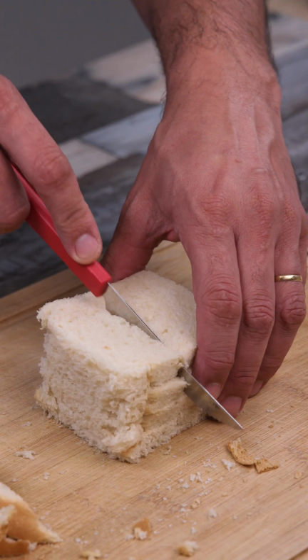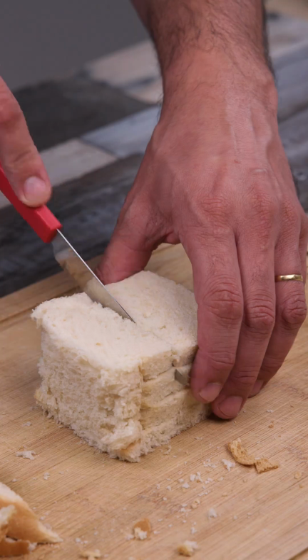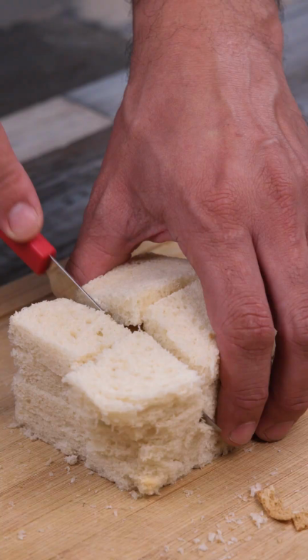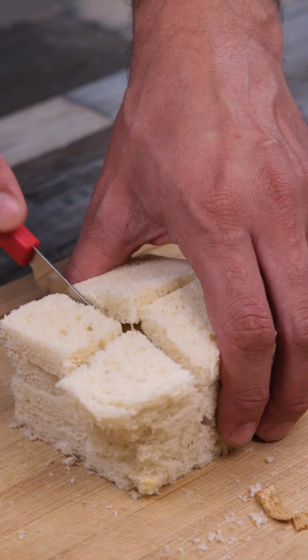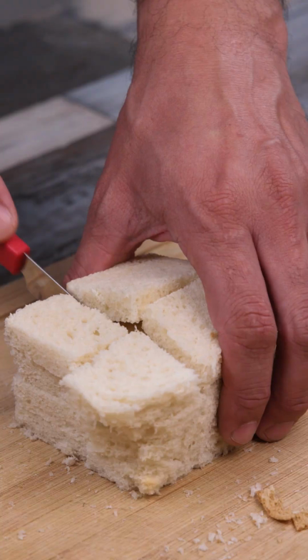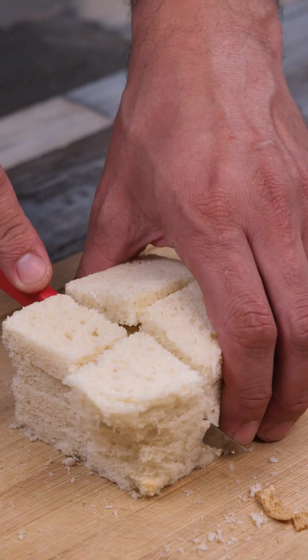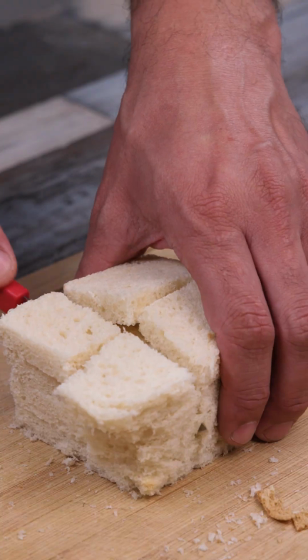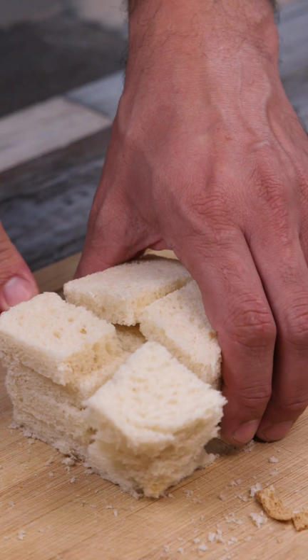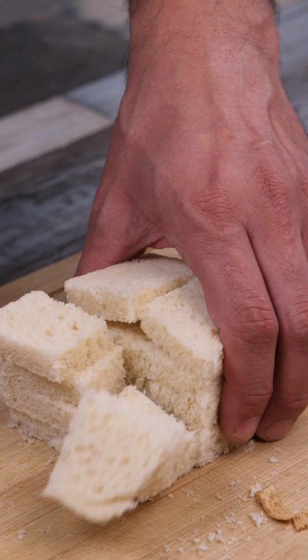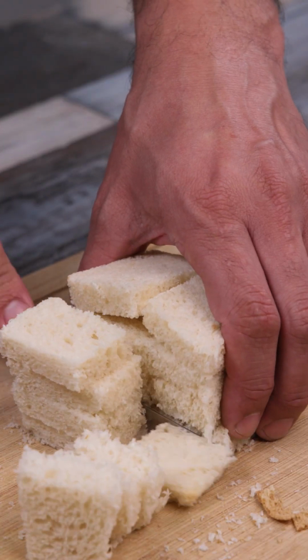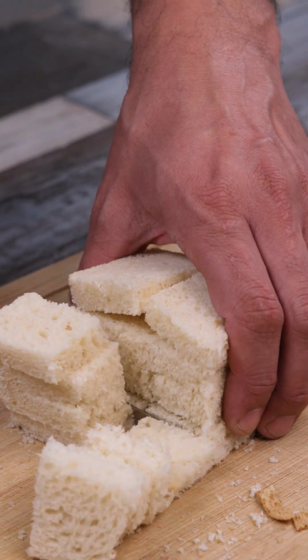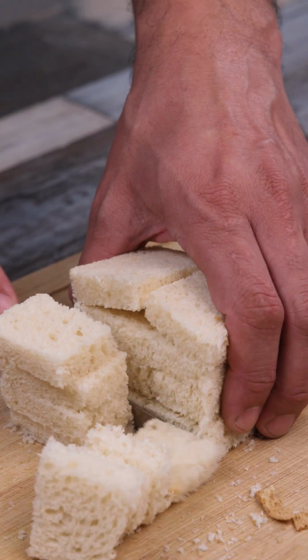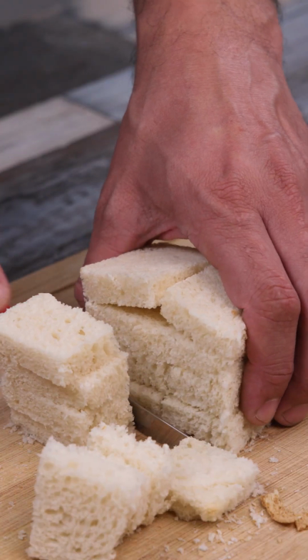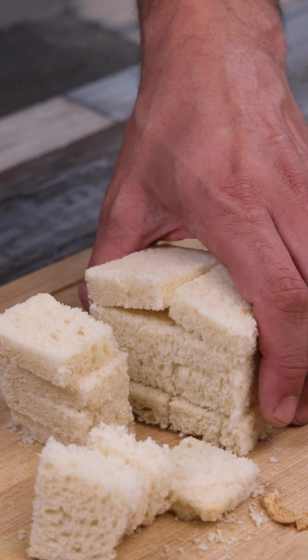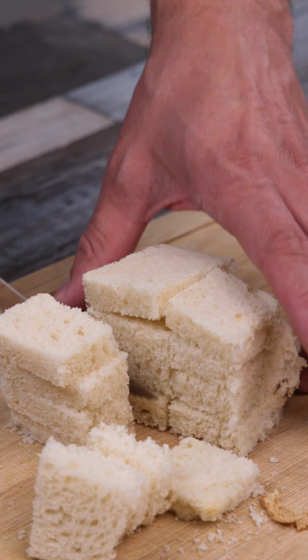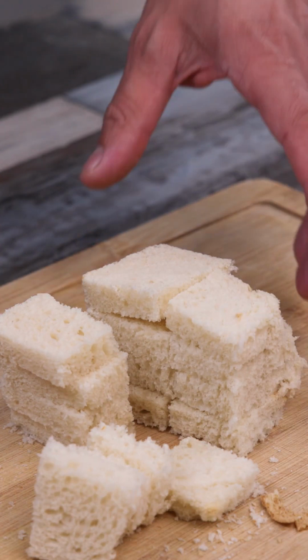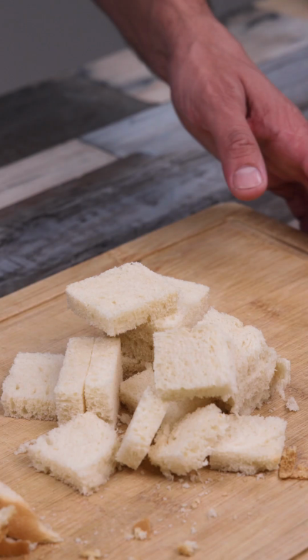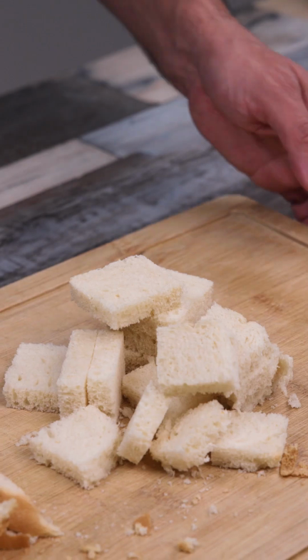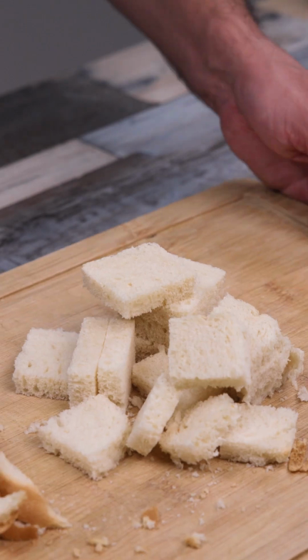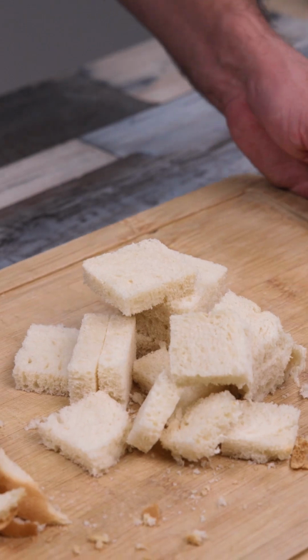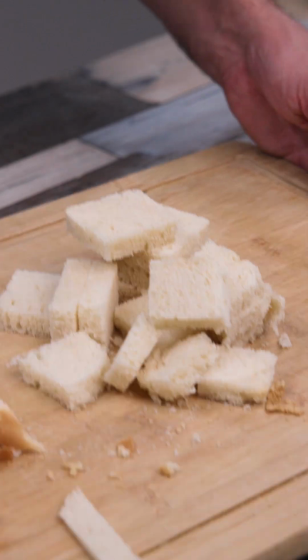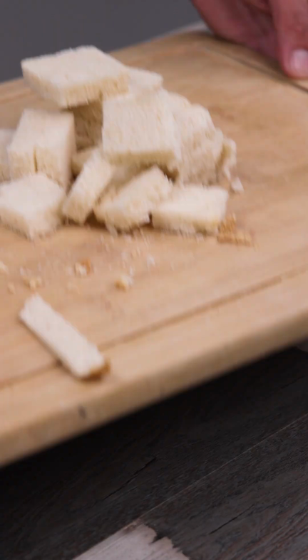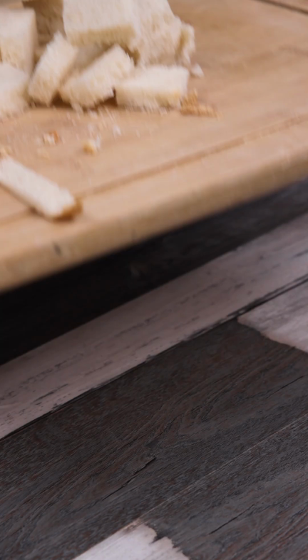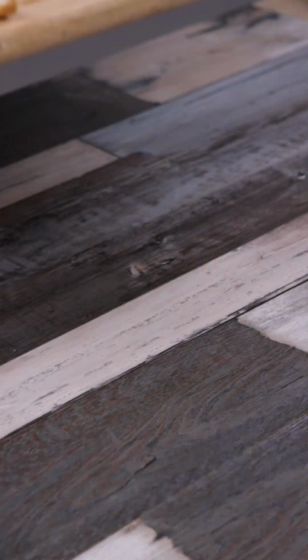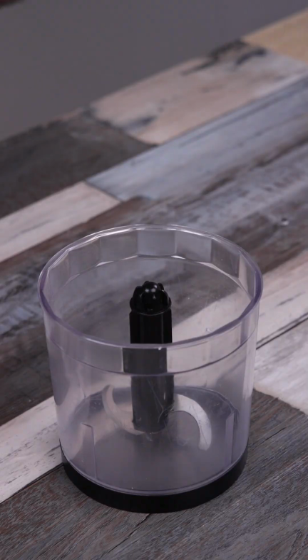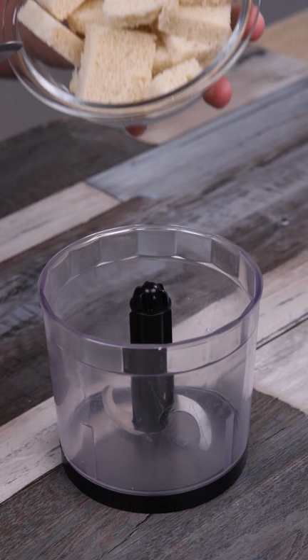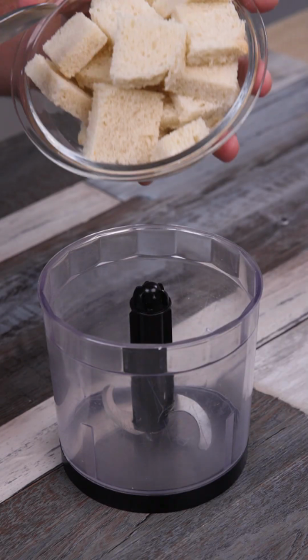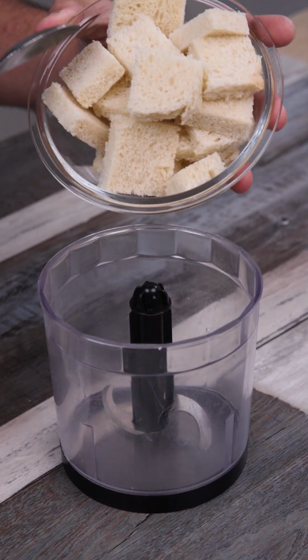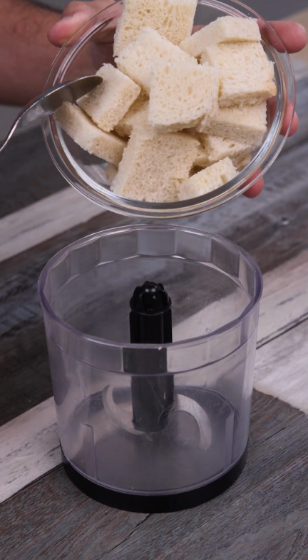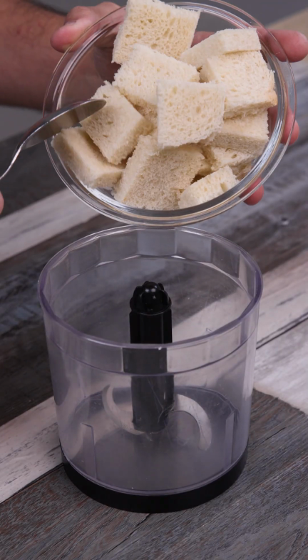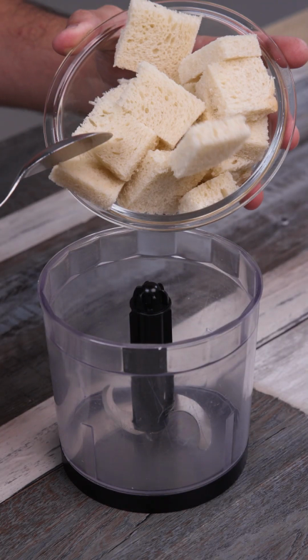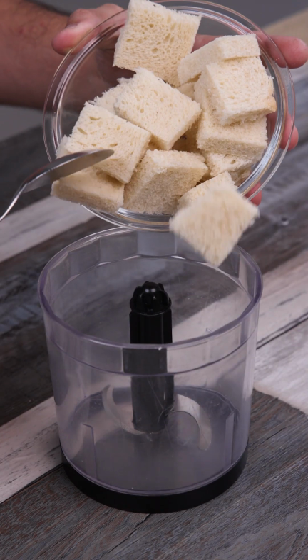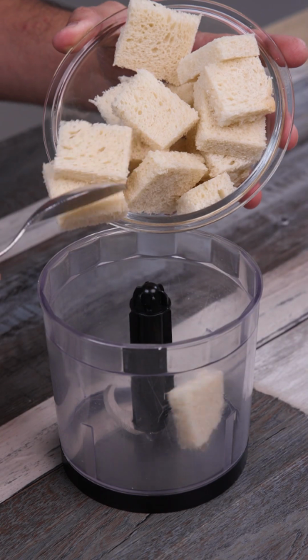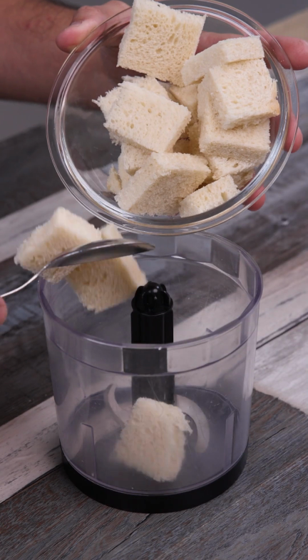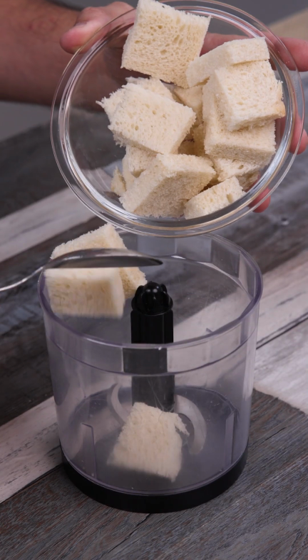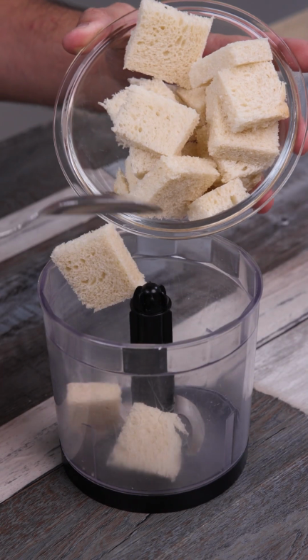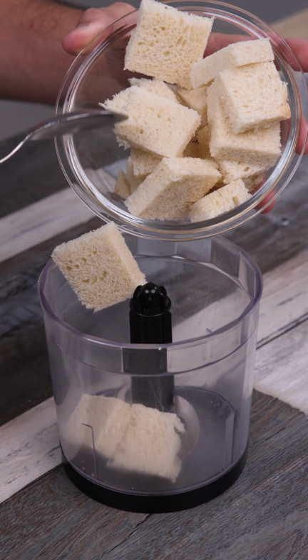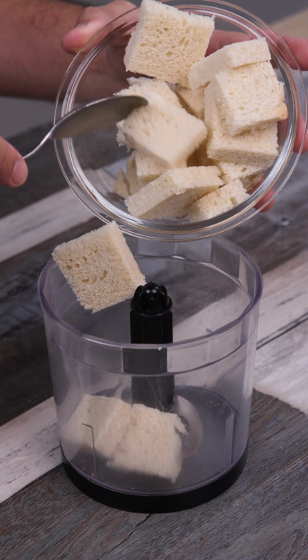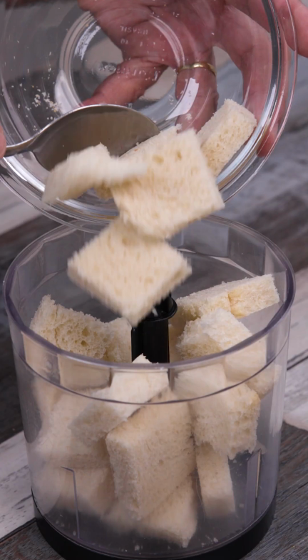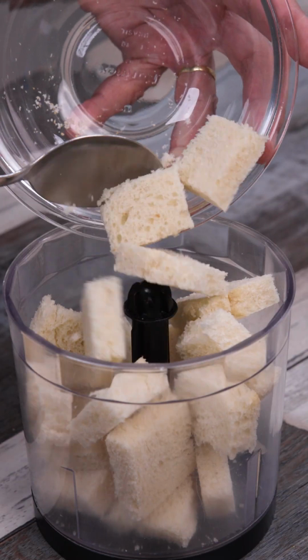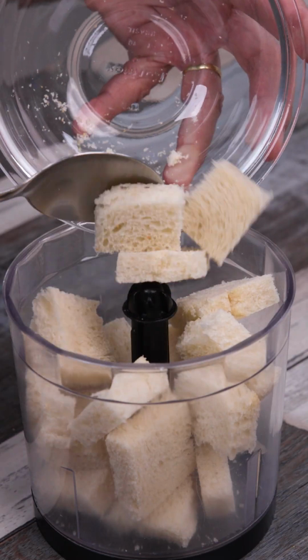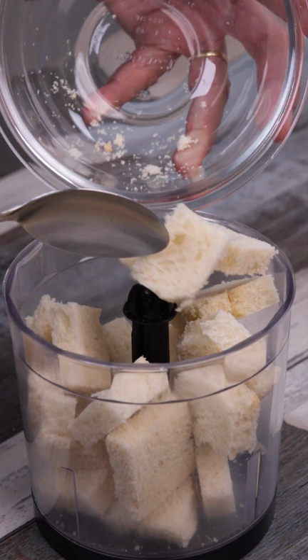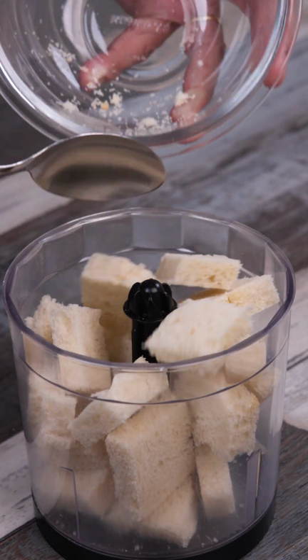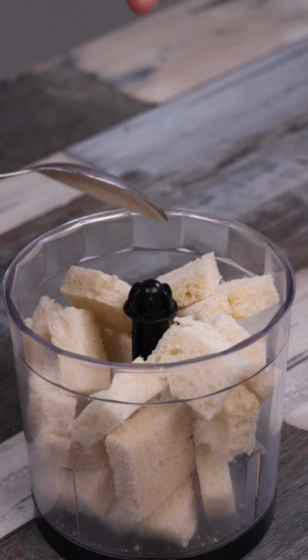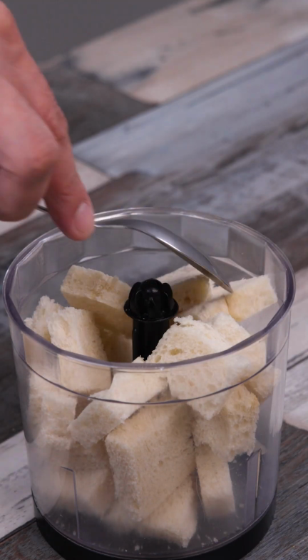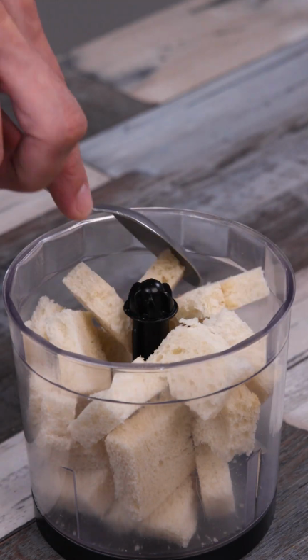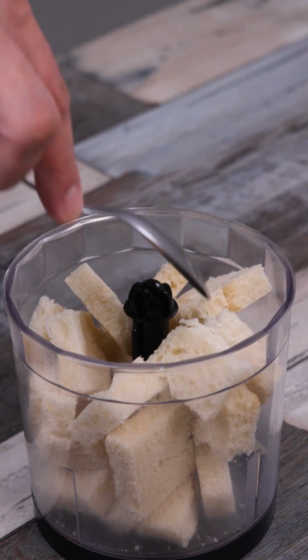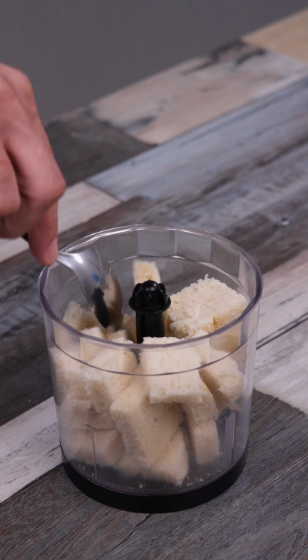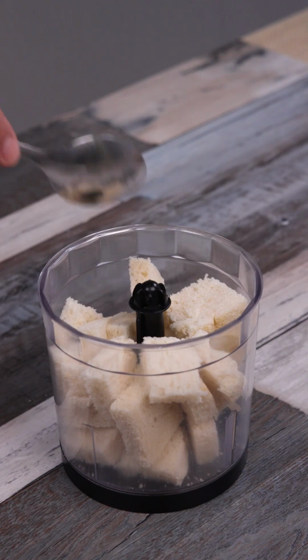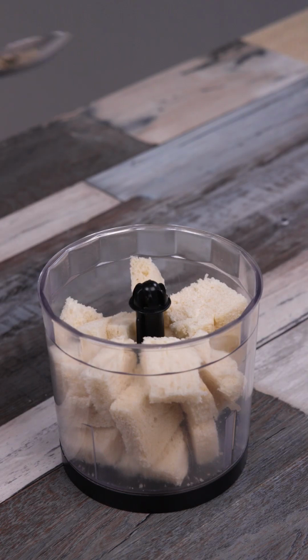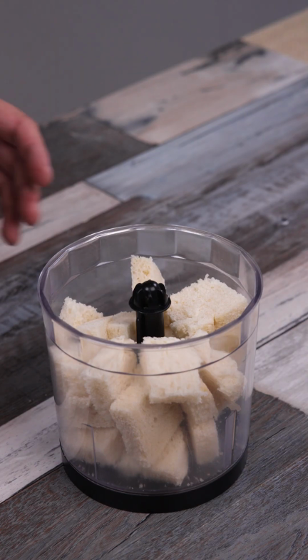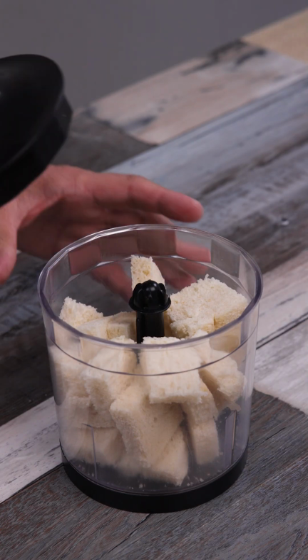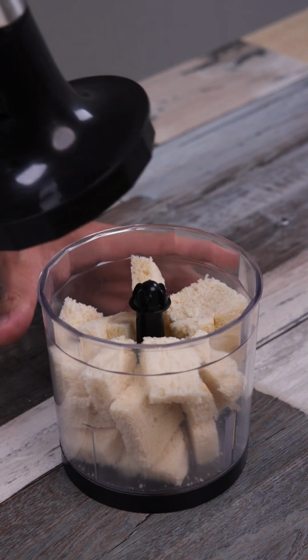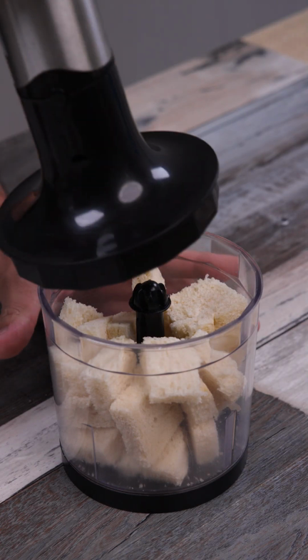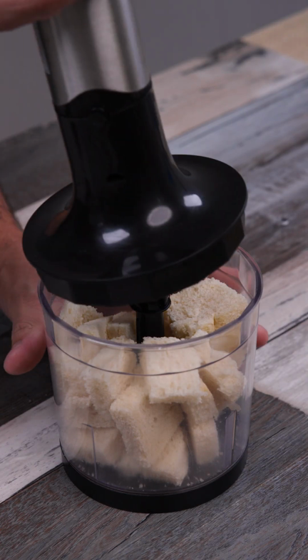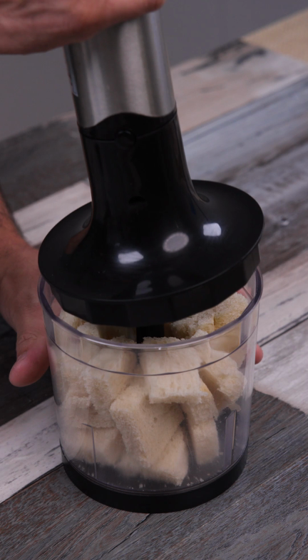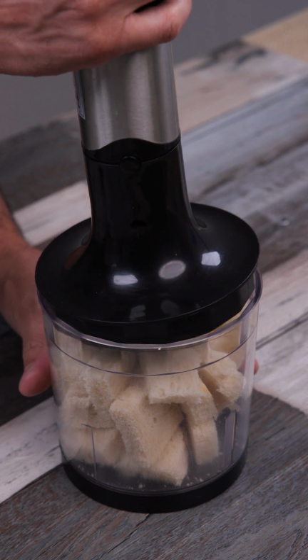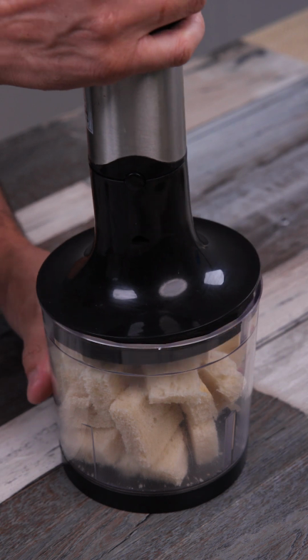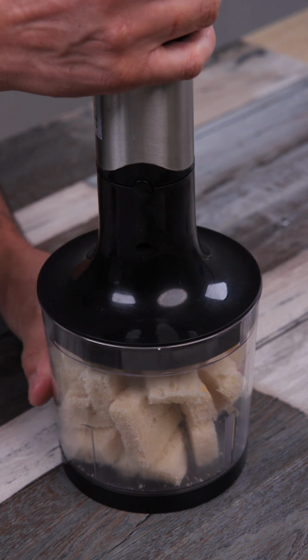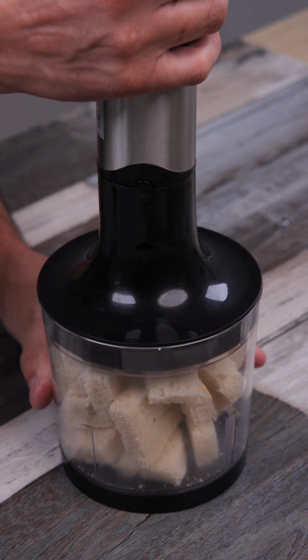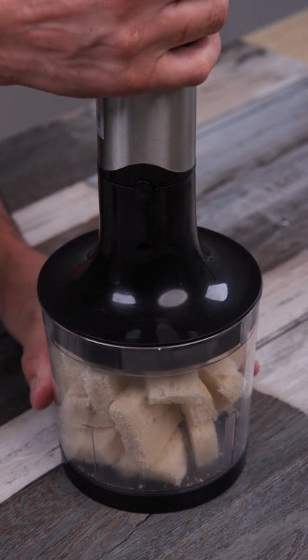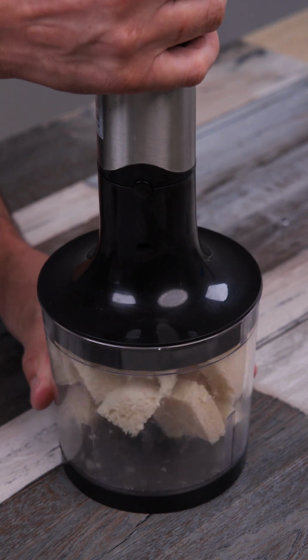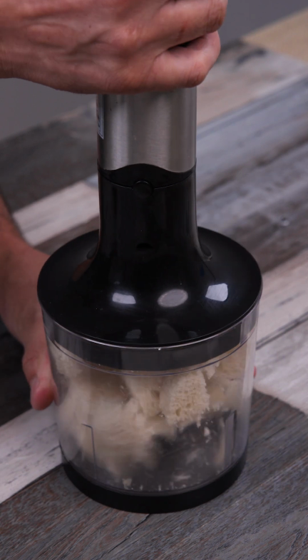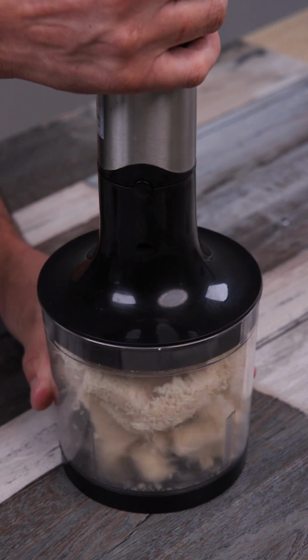Have you ever made homemade nuggets? I'll put everything in a blender, cover it and let it grind until it becomes bread crumbs.